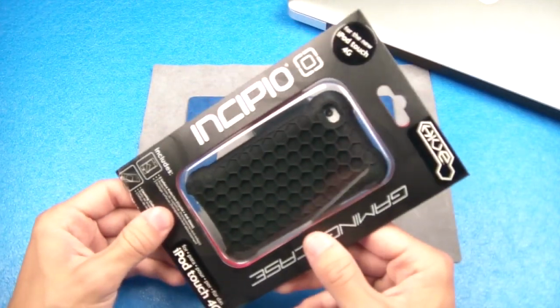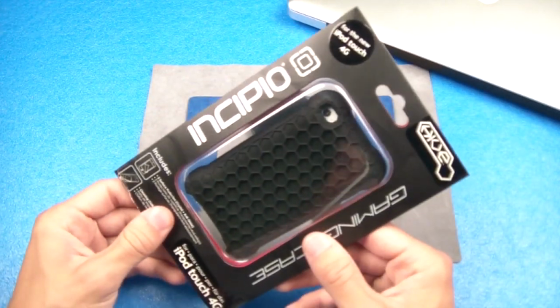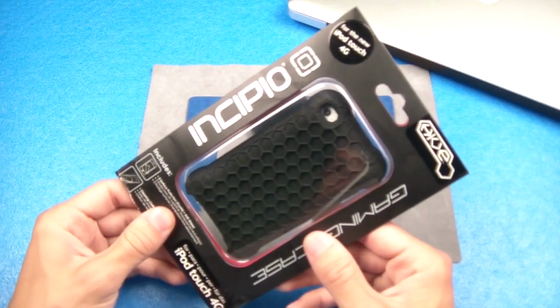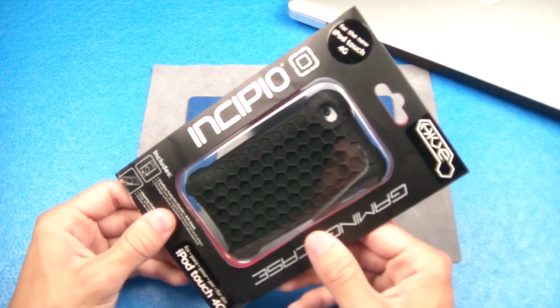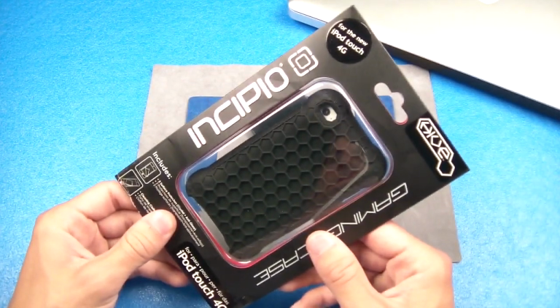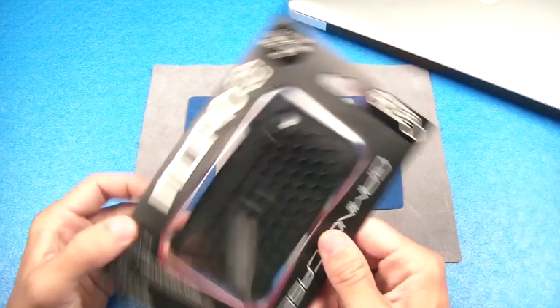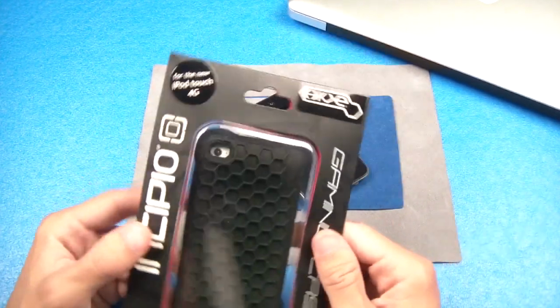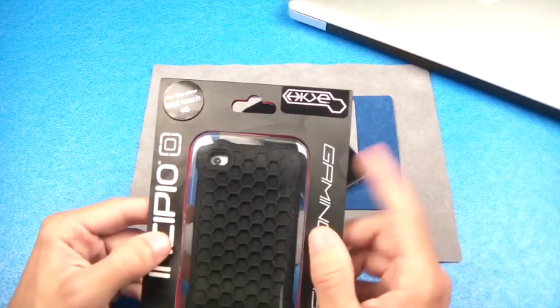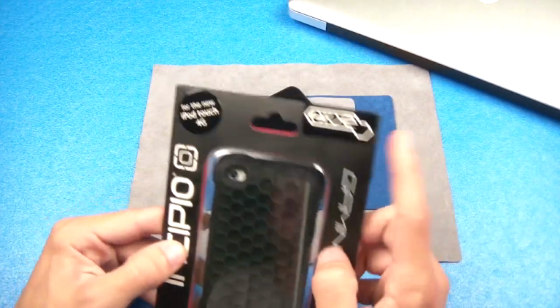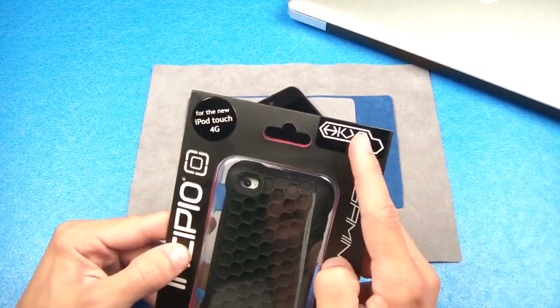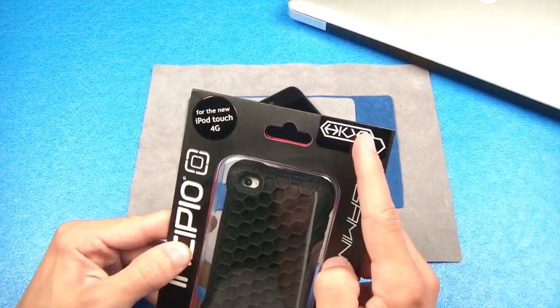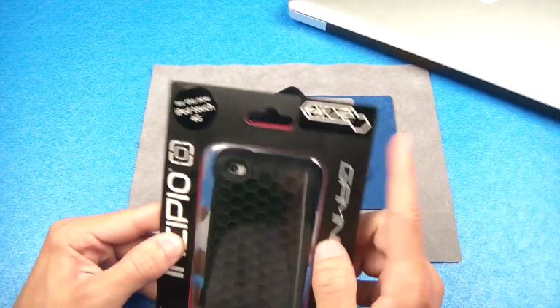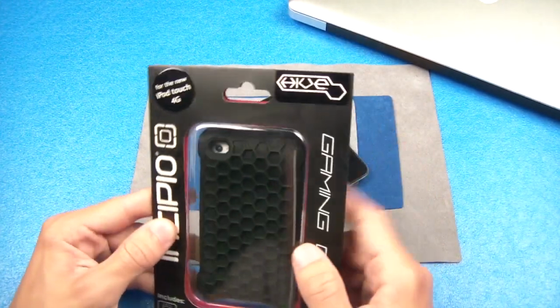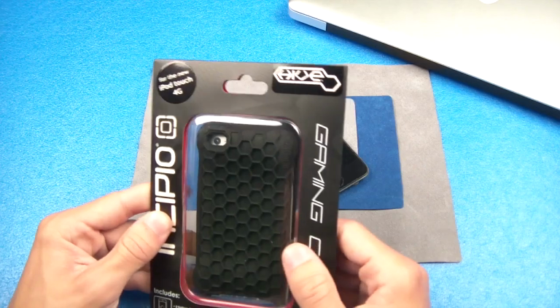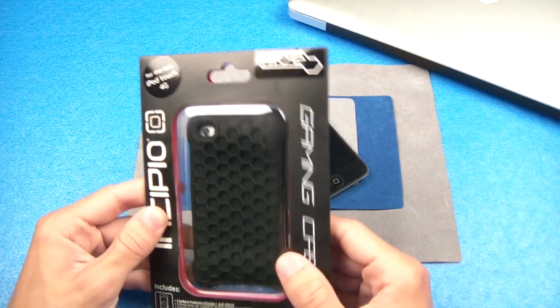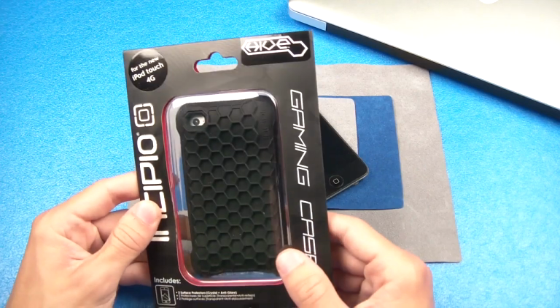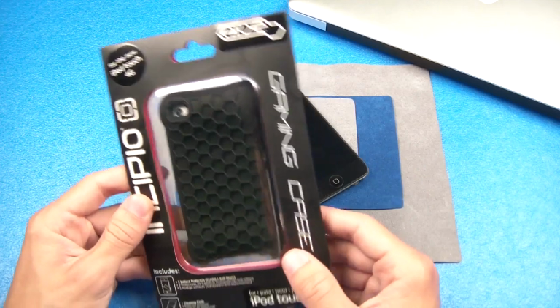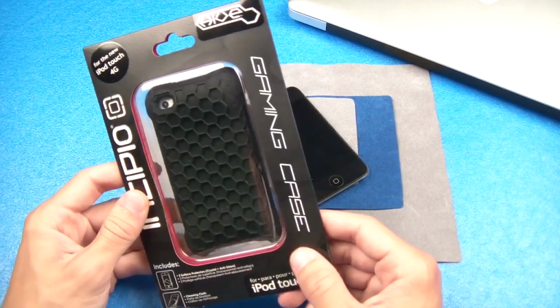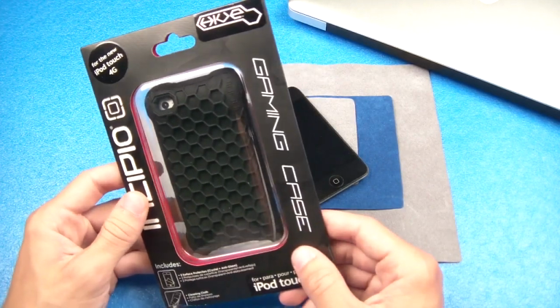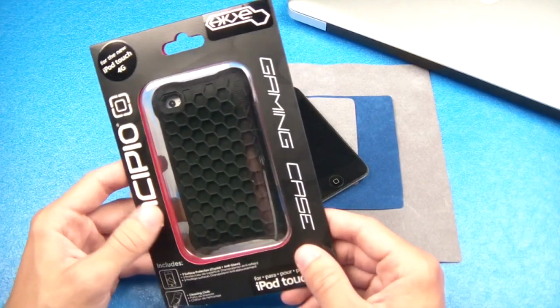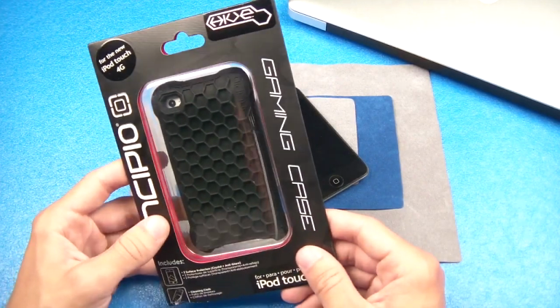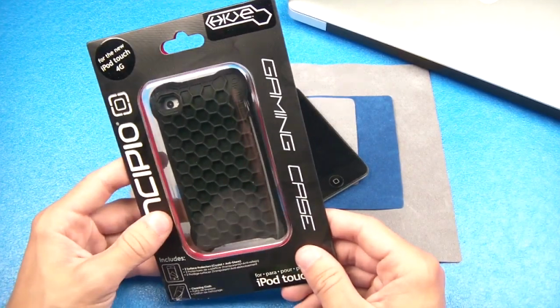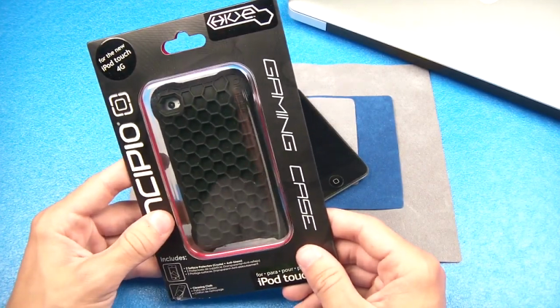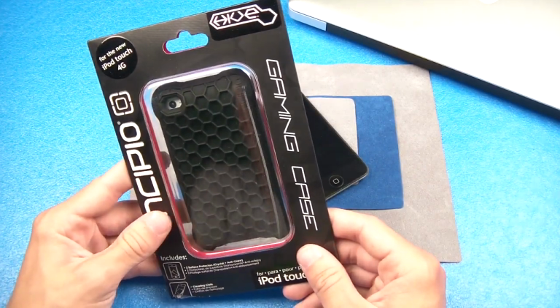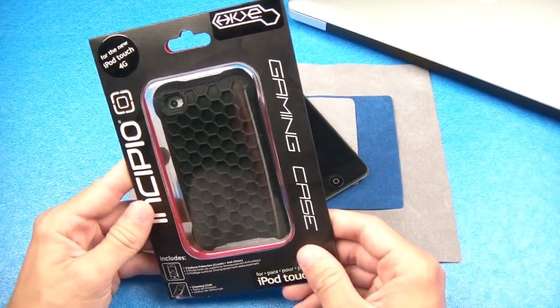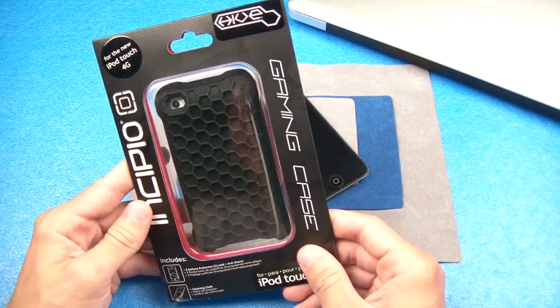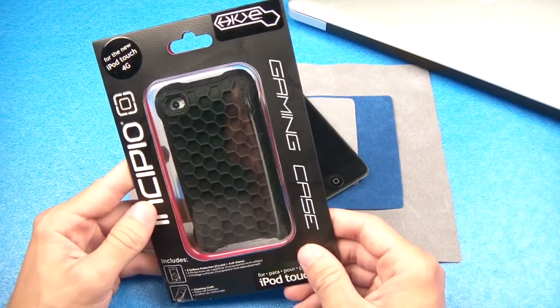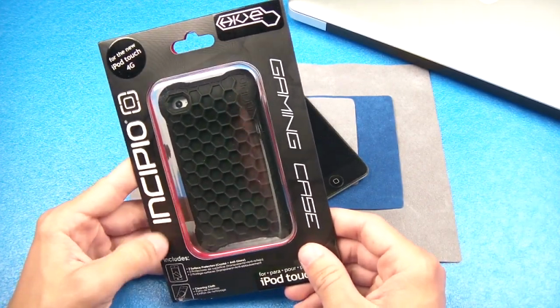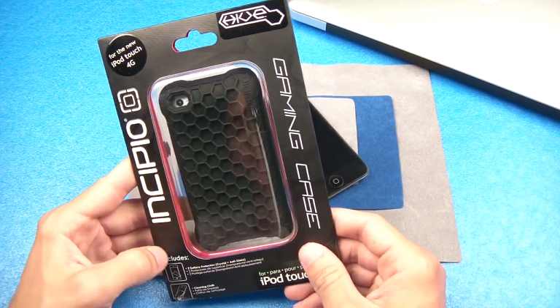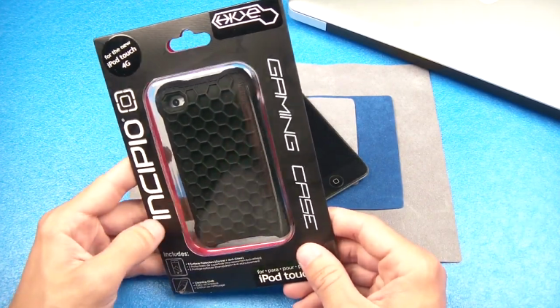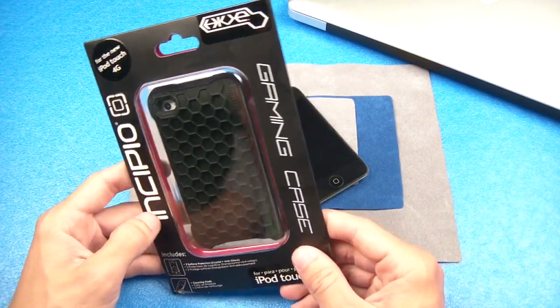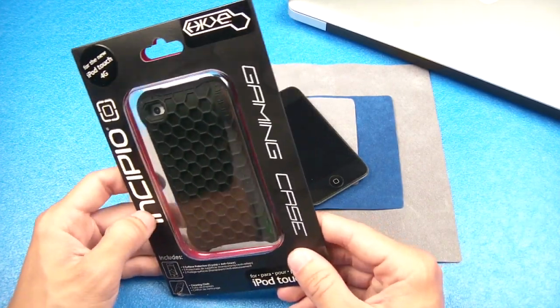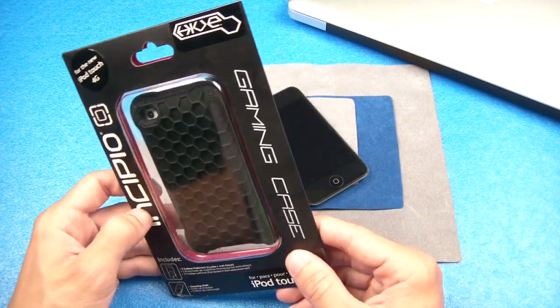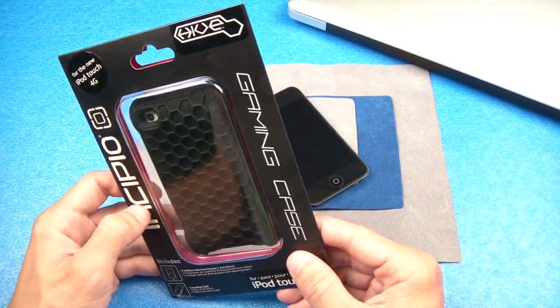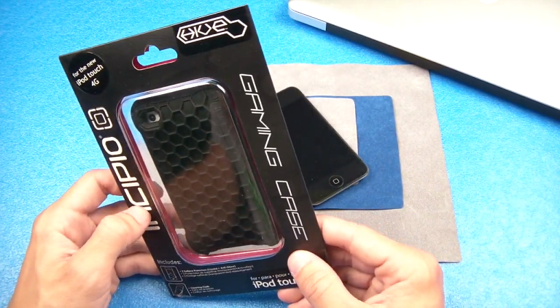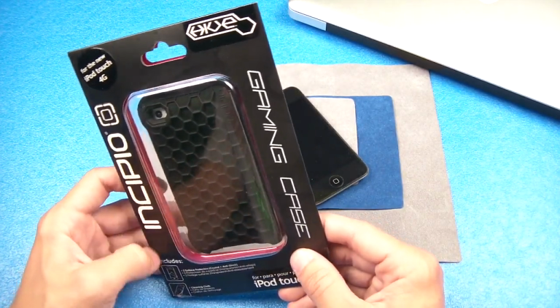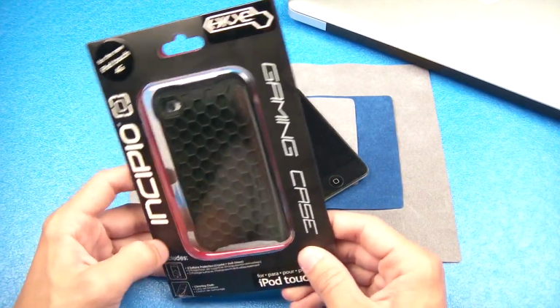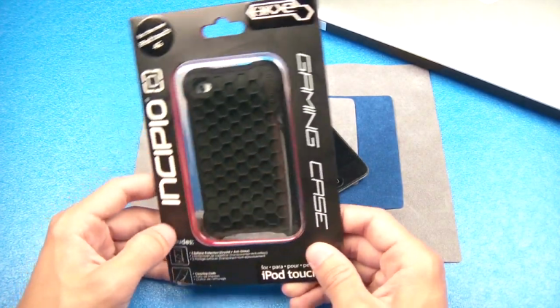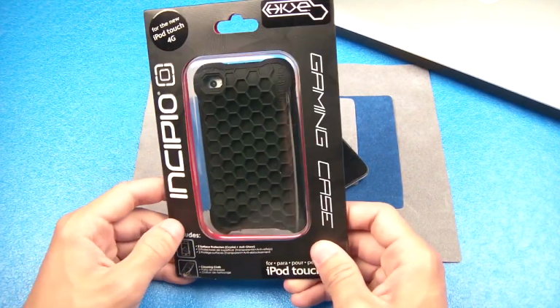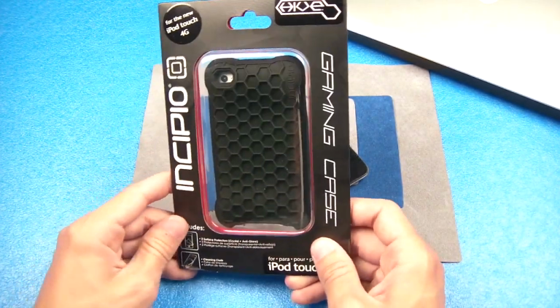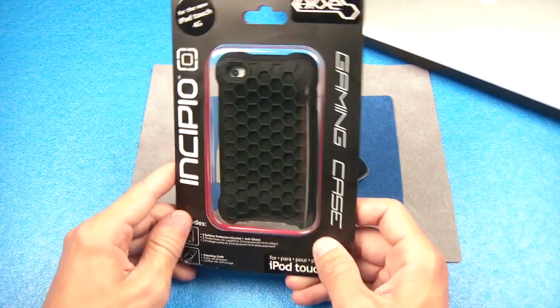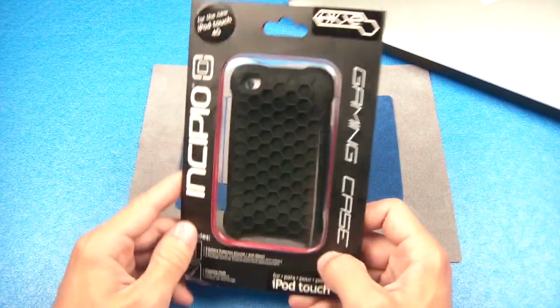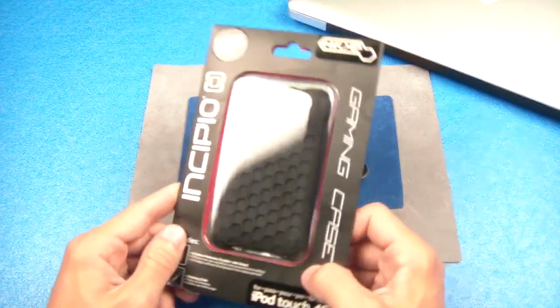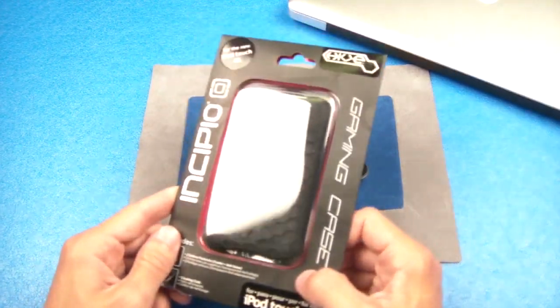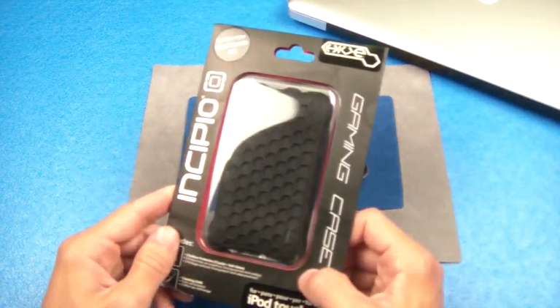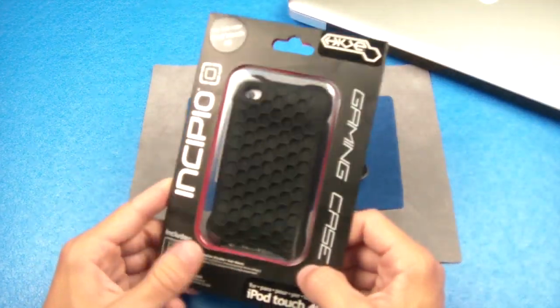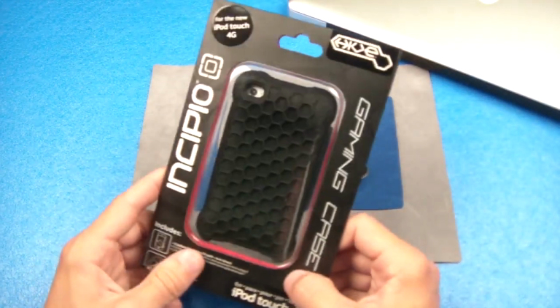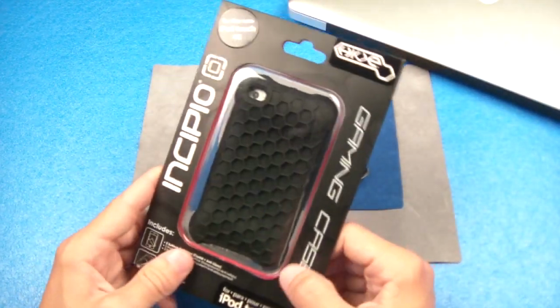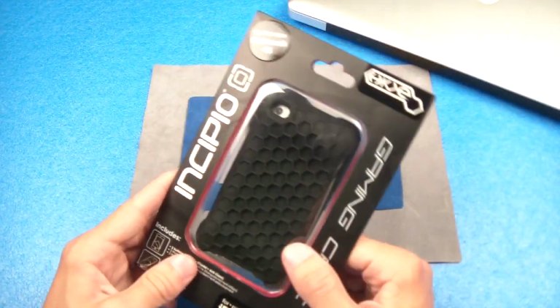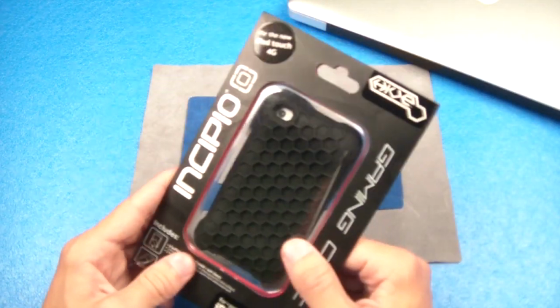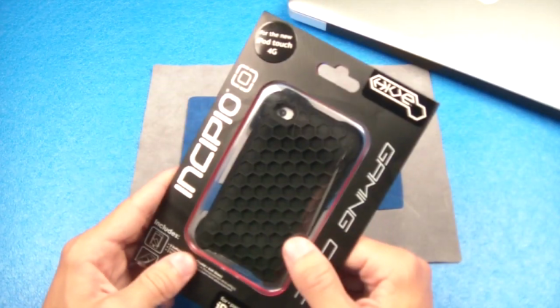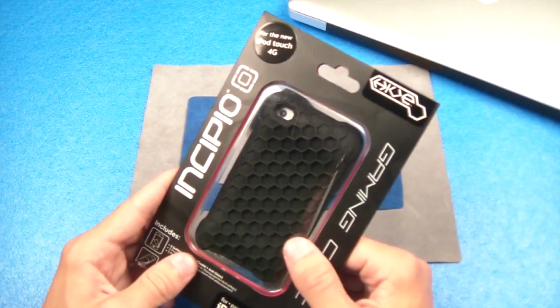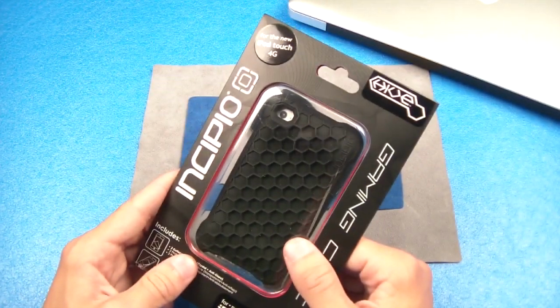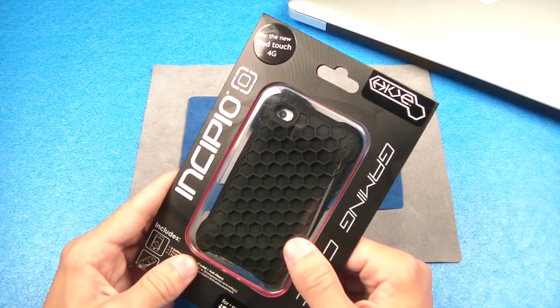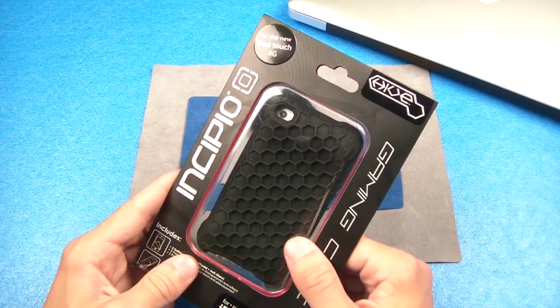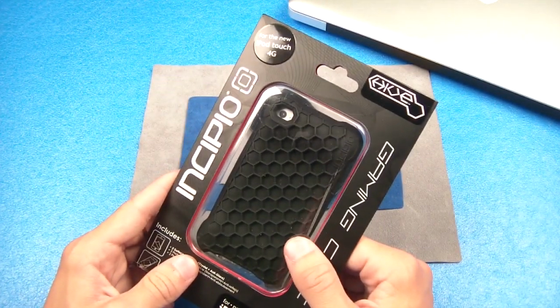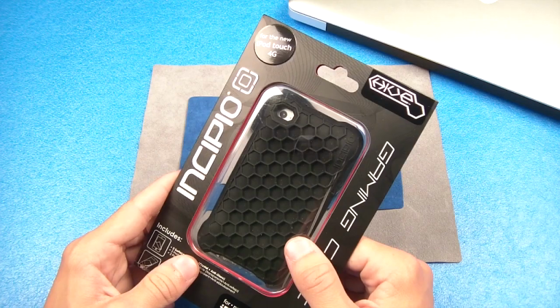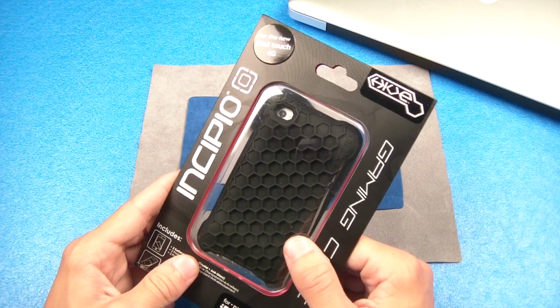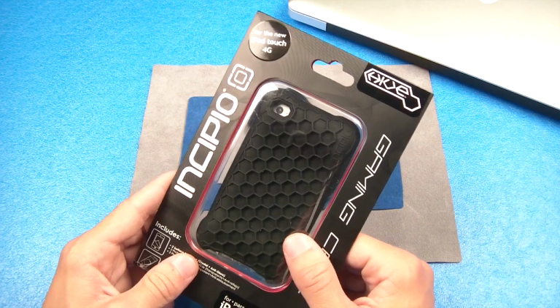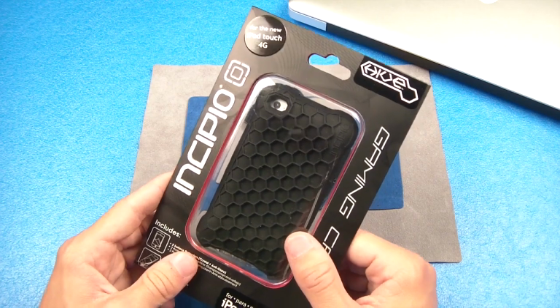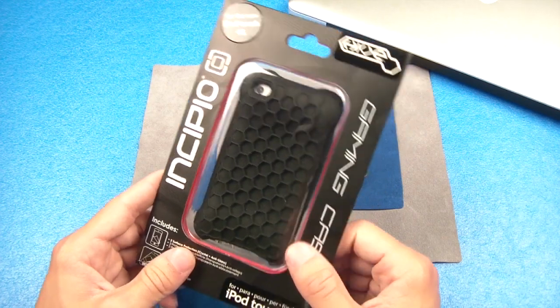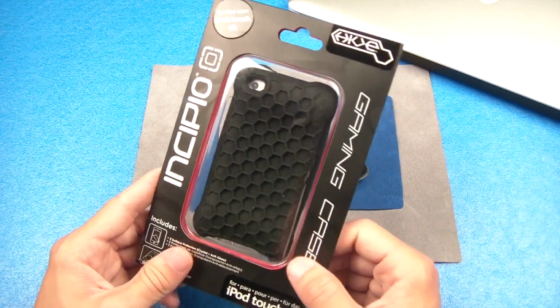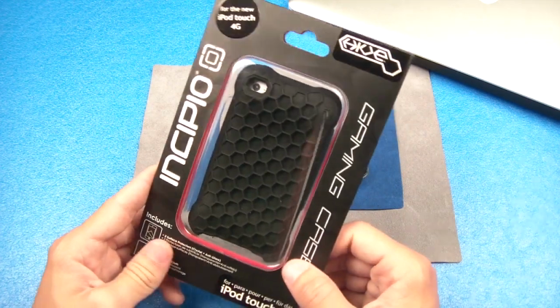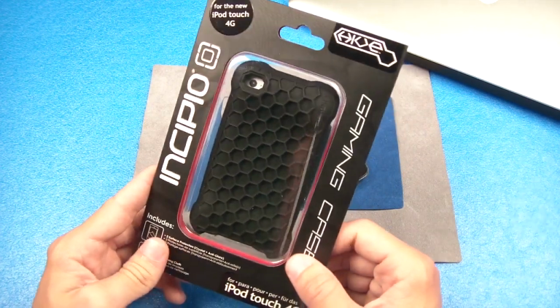The Incipio Hive right over here. This case was given to me by Incipio, so I want to thank them very much for hooking us up with this product for review.